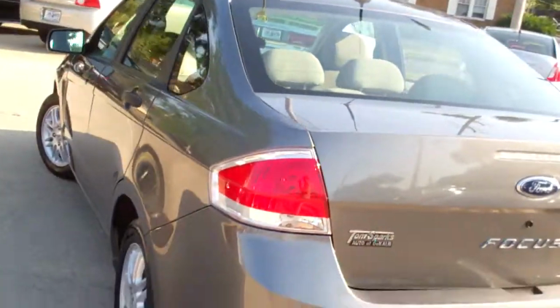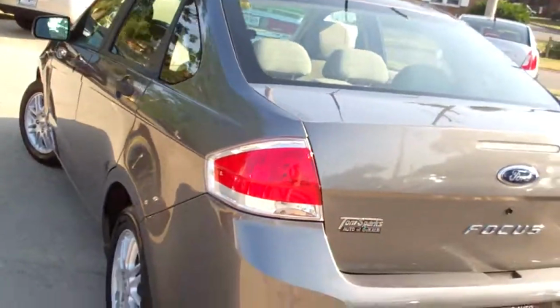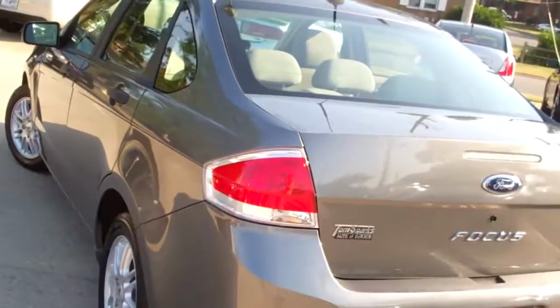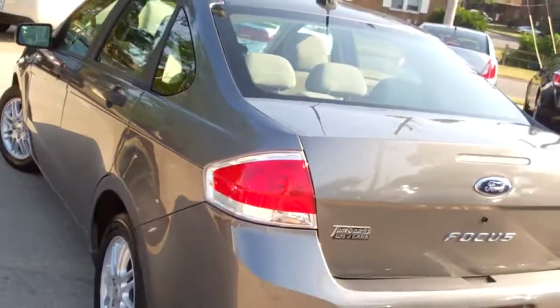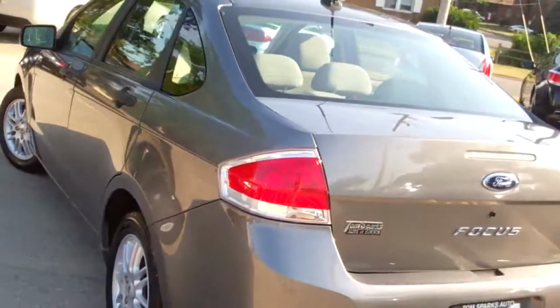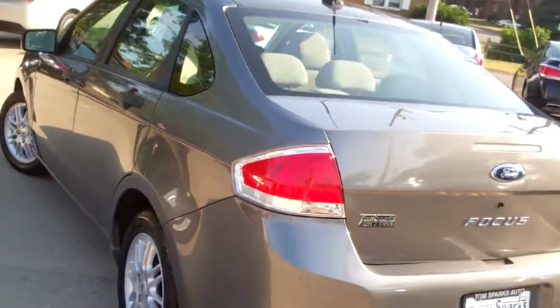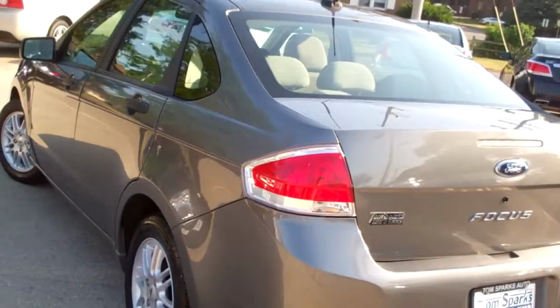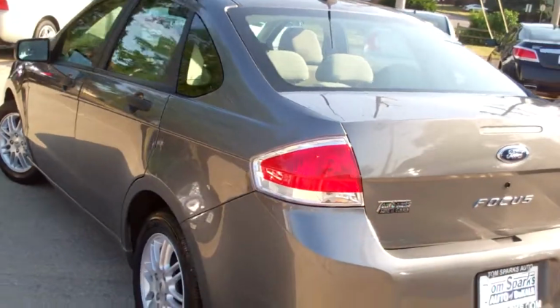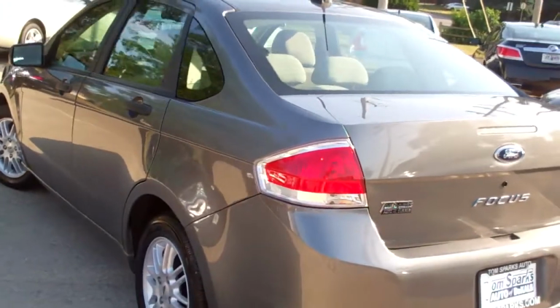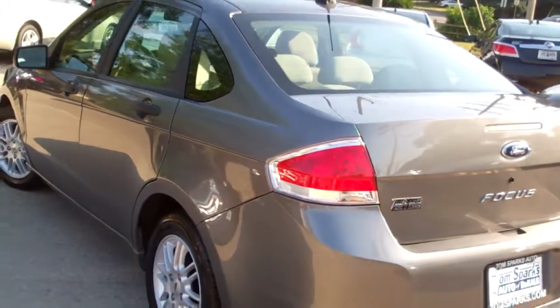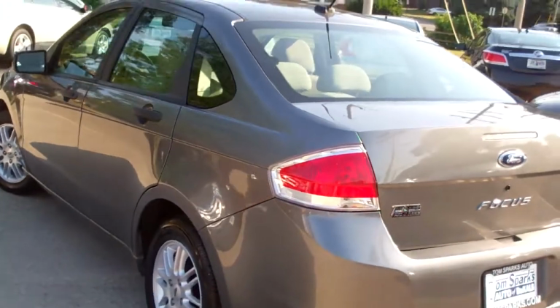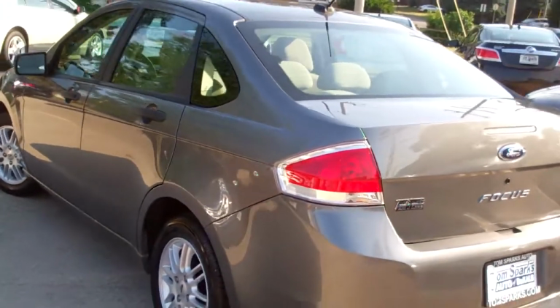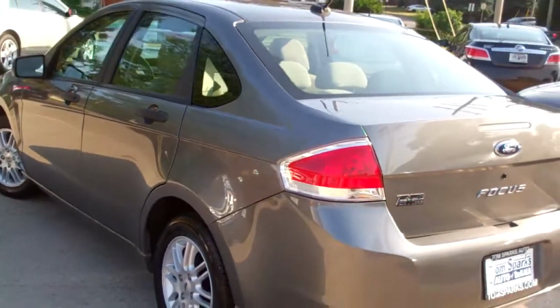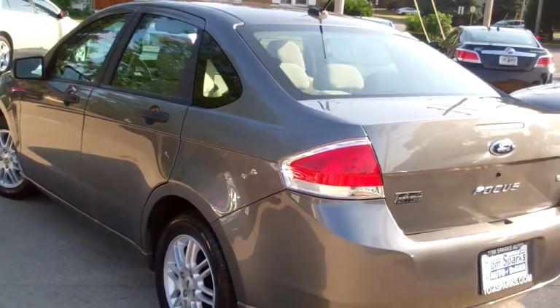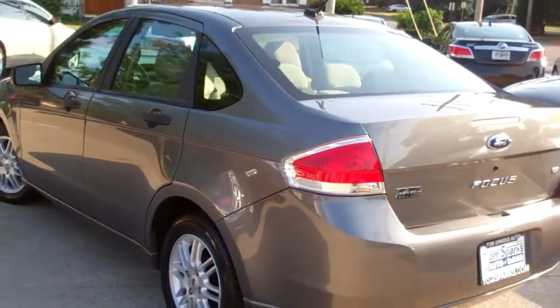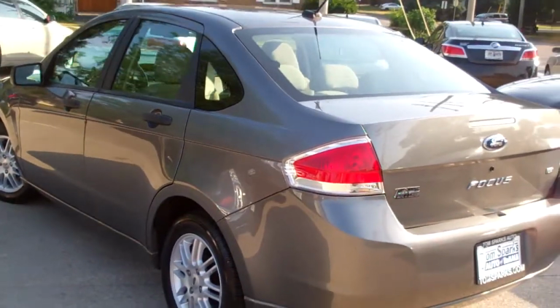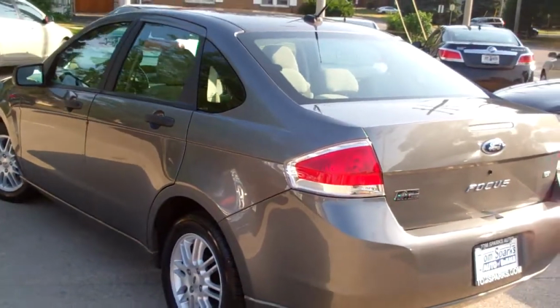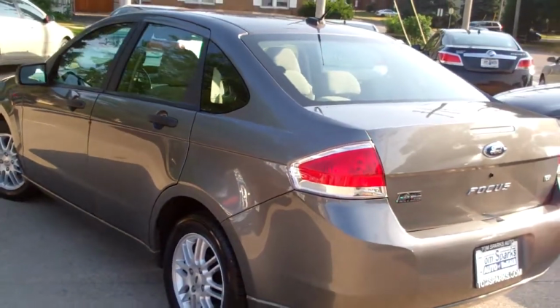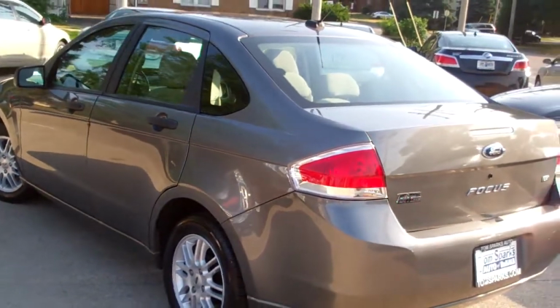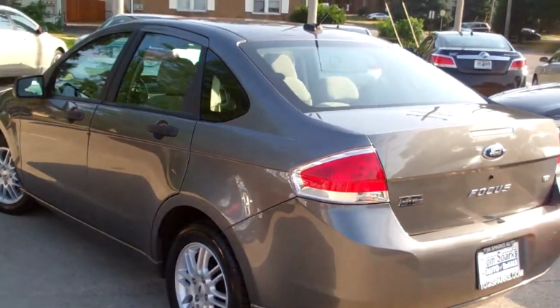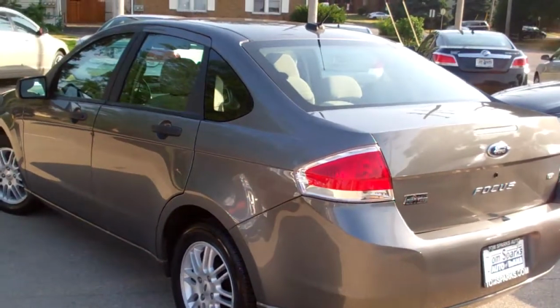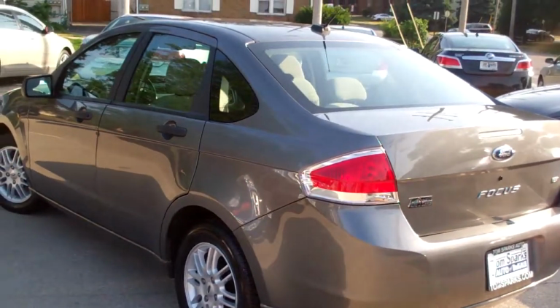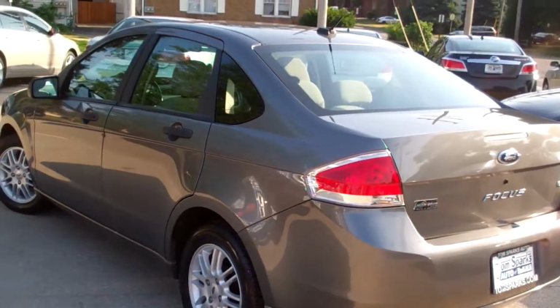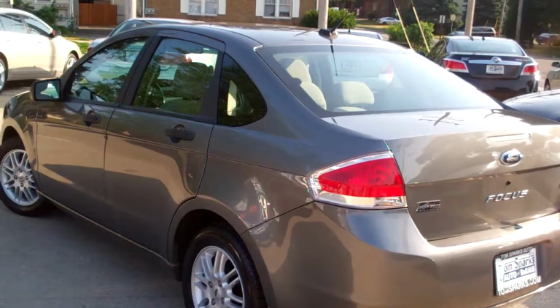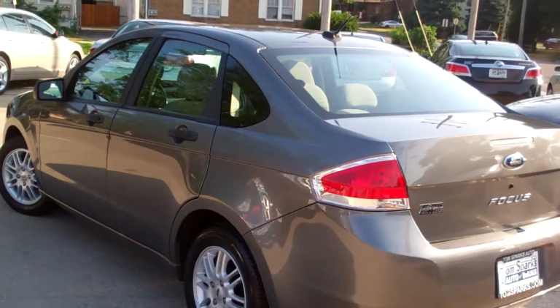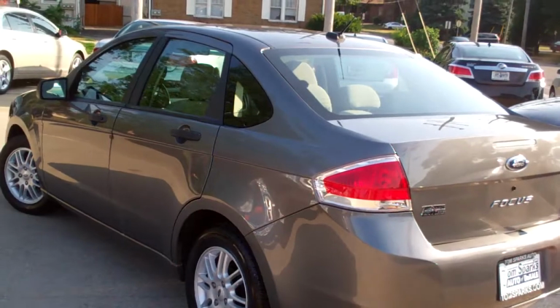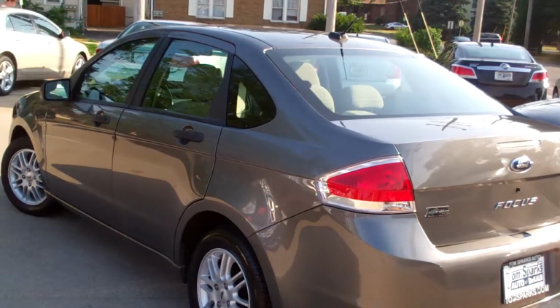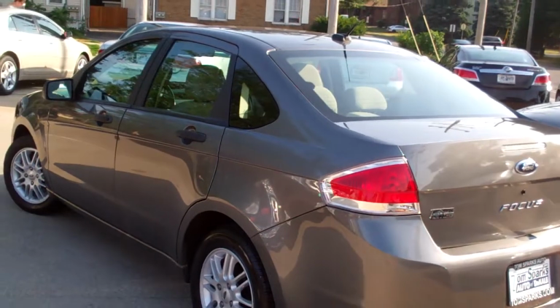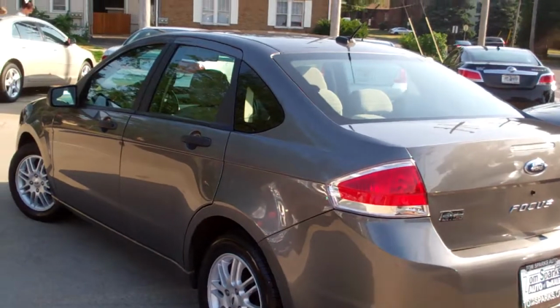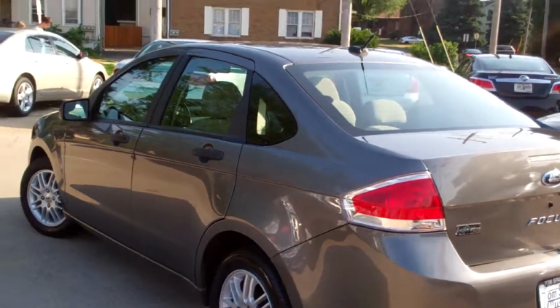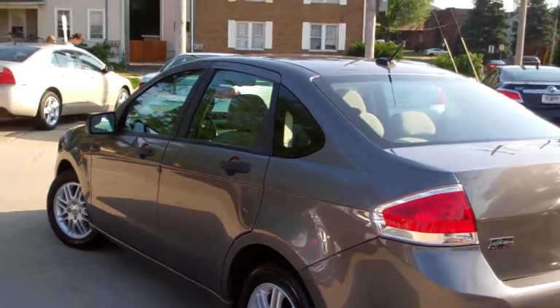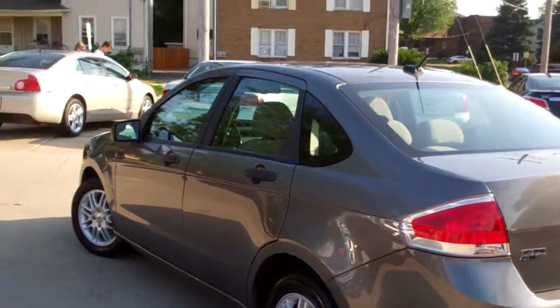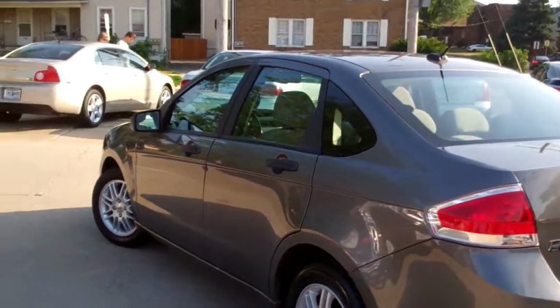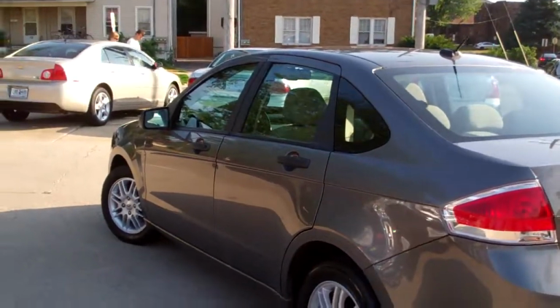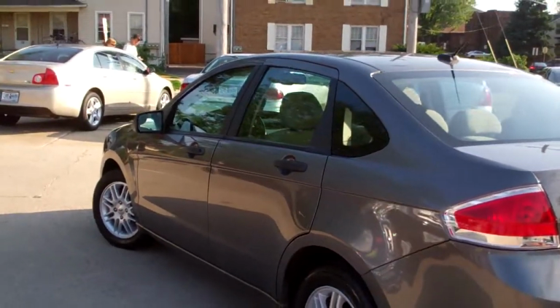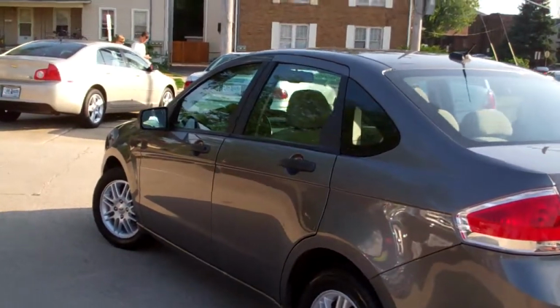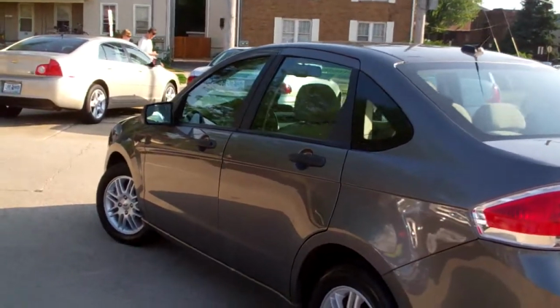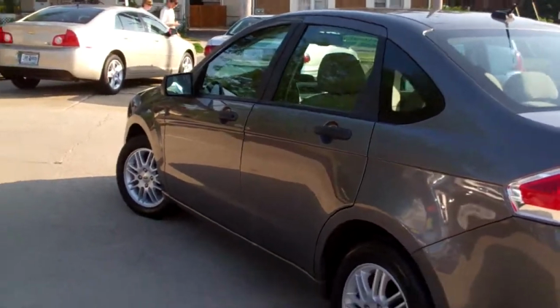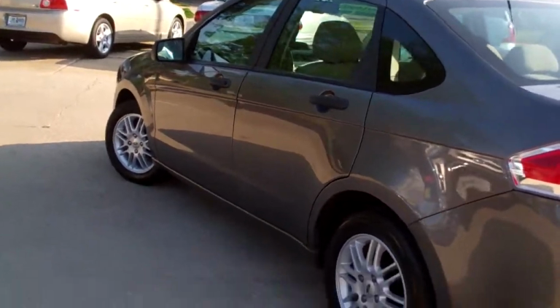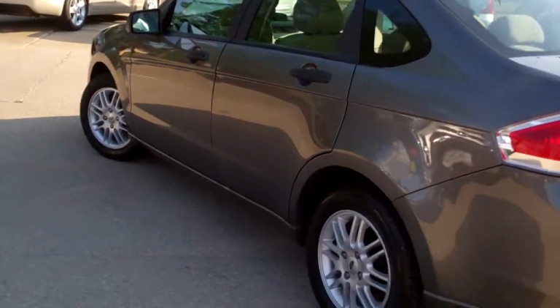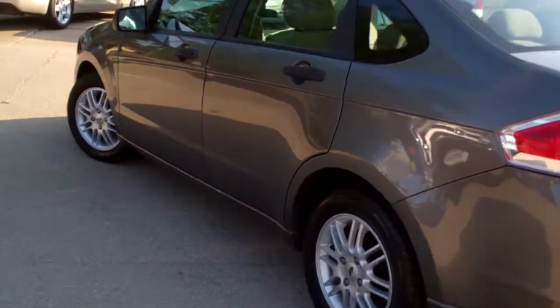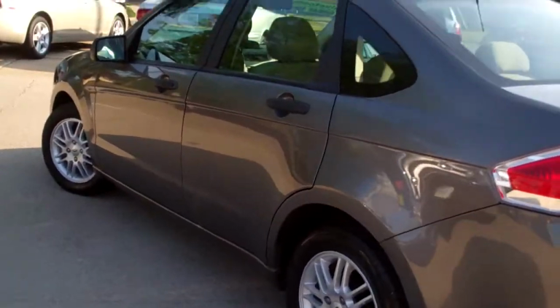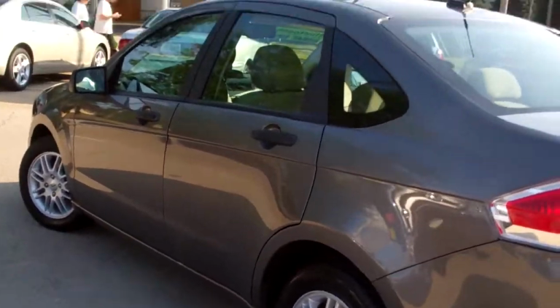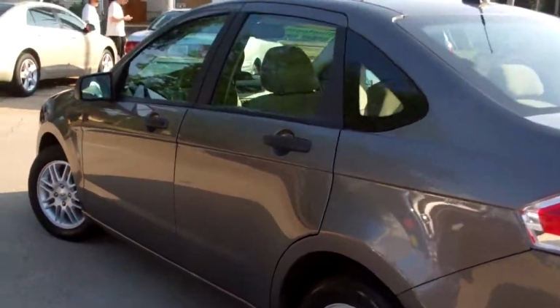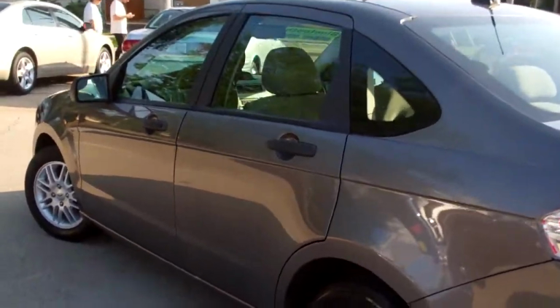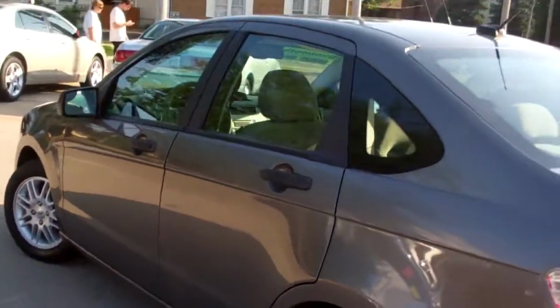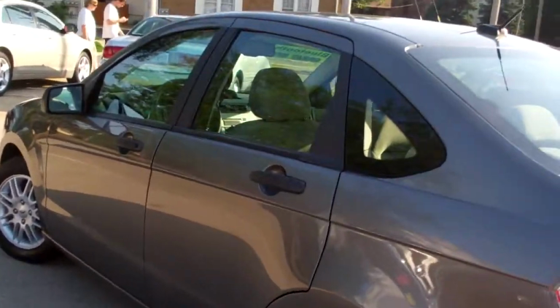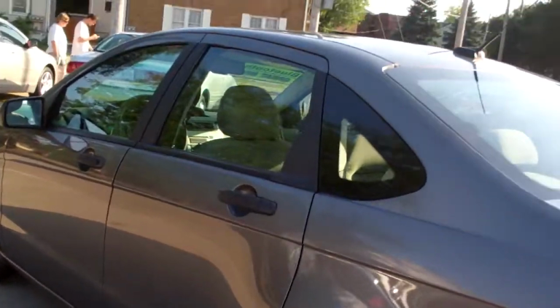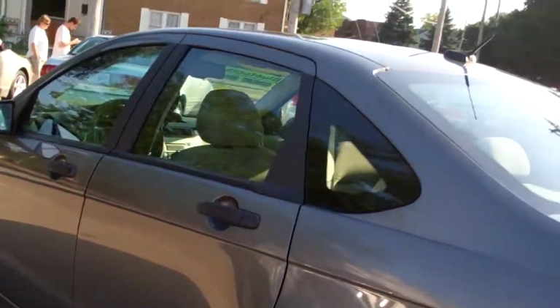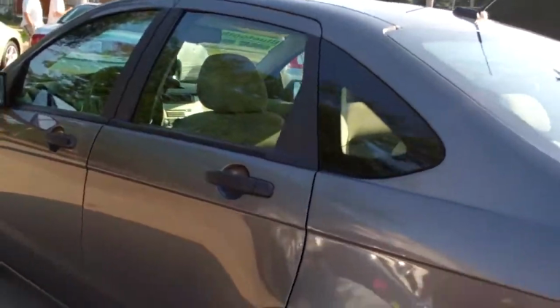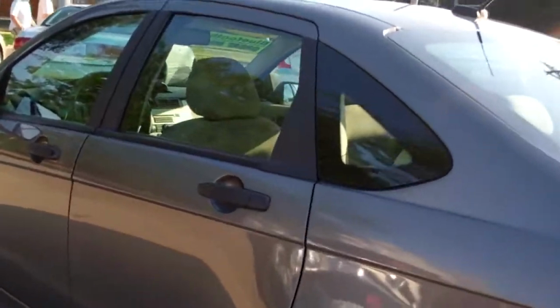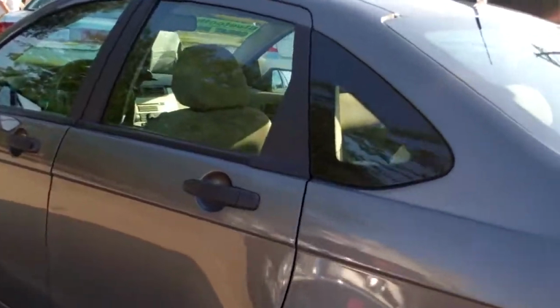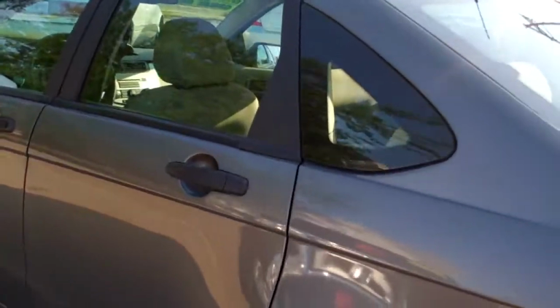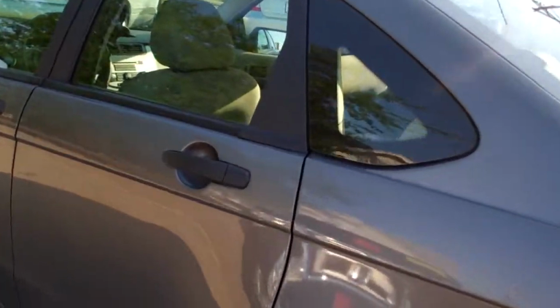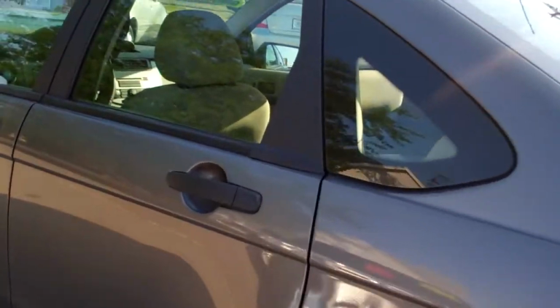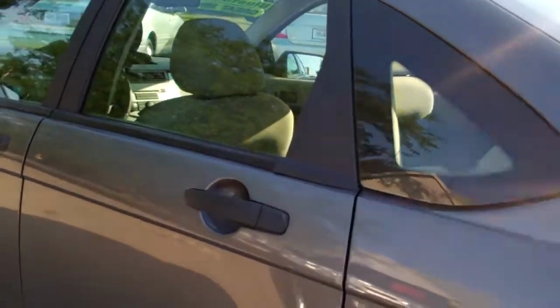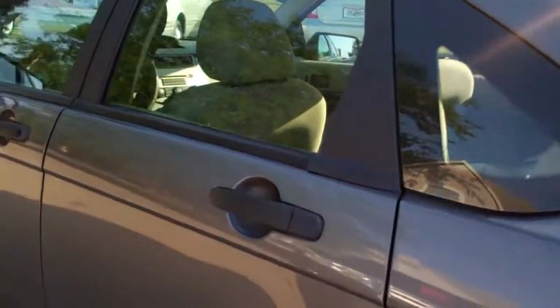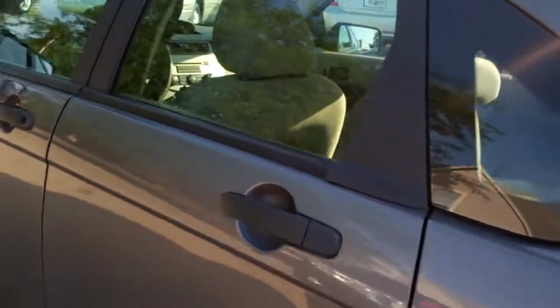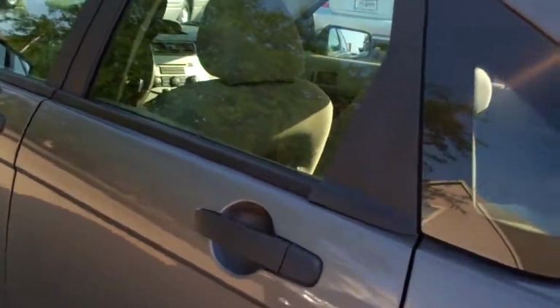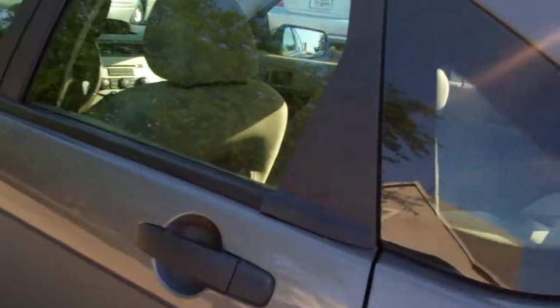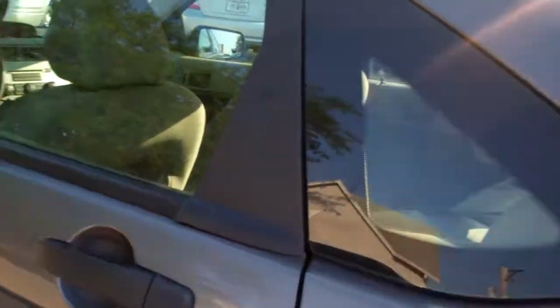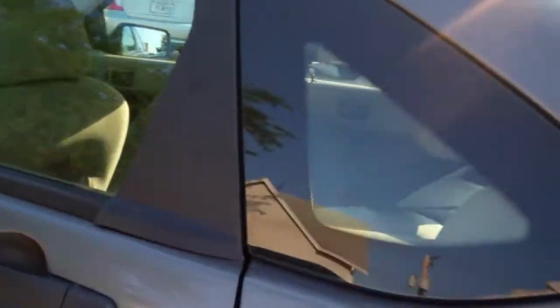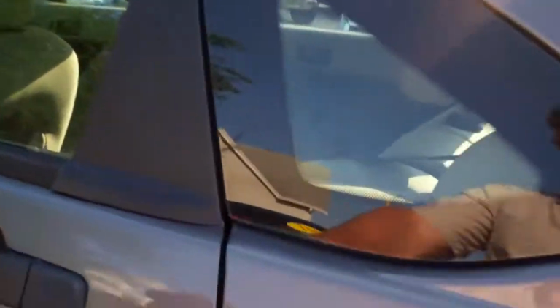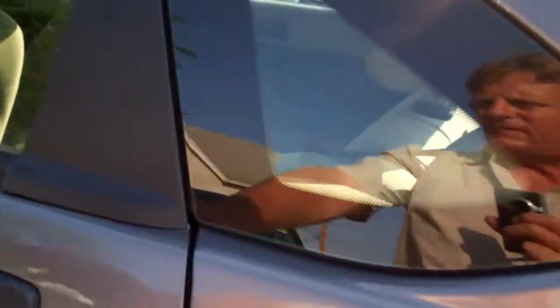Go around and check out the line on this vehicle. Front wheel drive, four-cylinder. You know the gas mileage is going to be good on this.